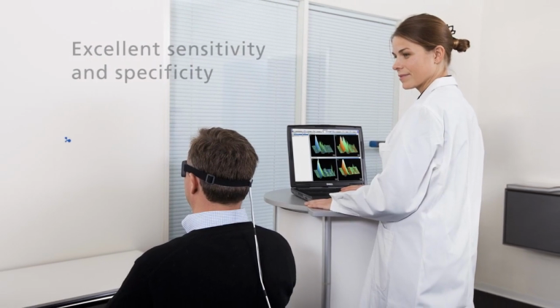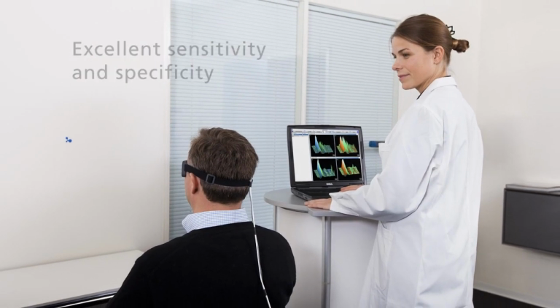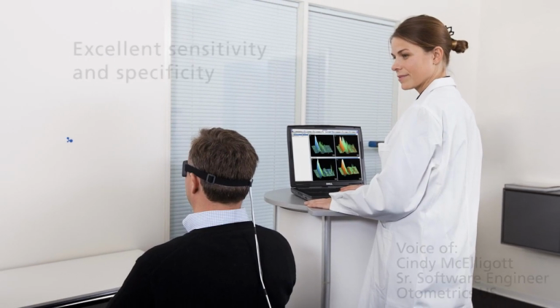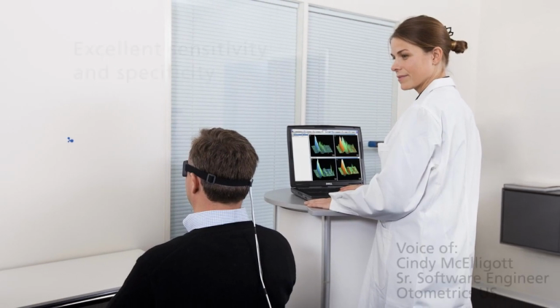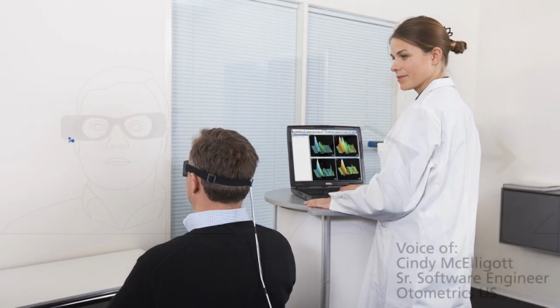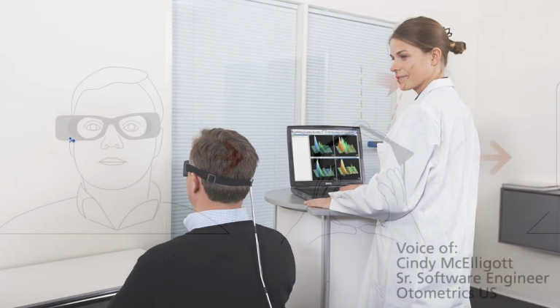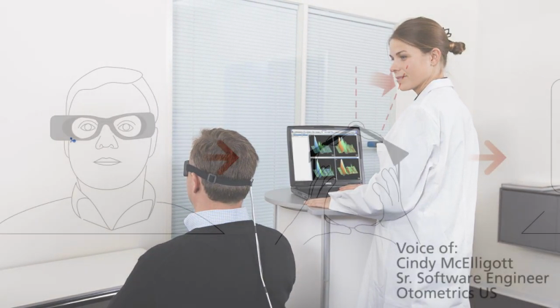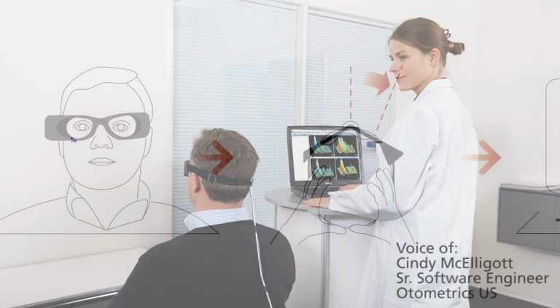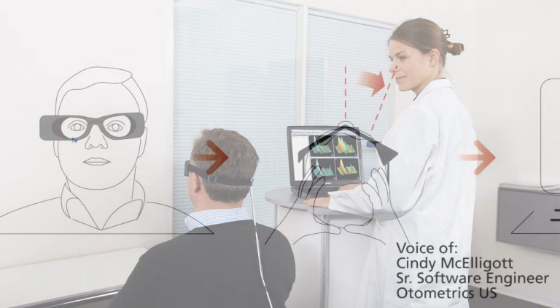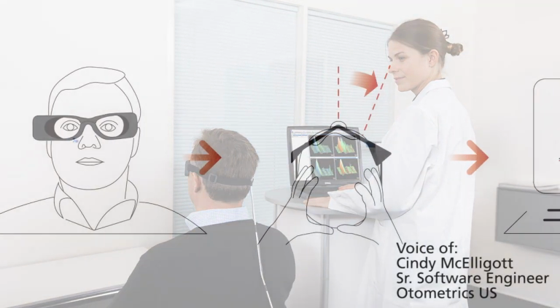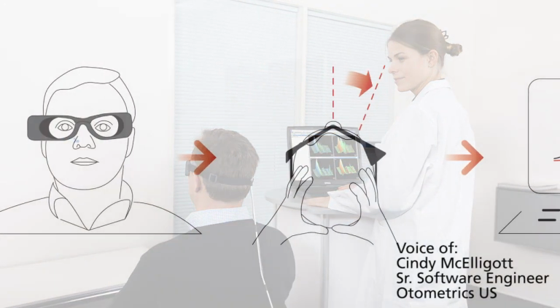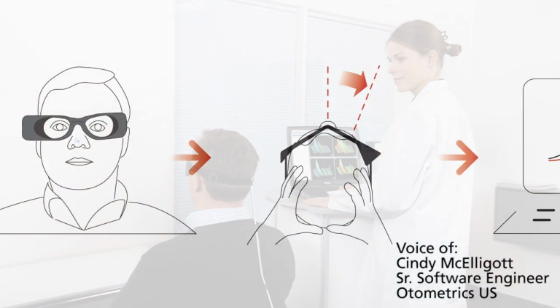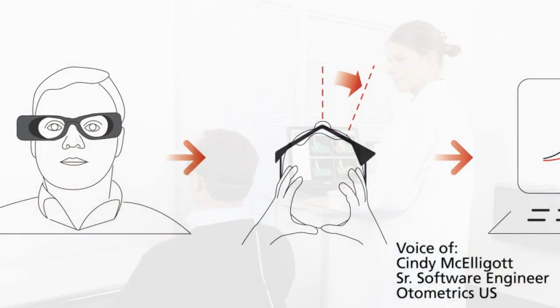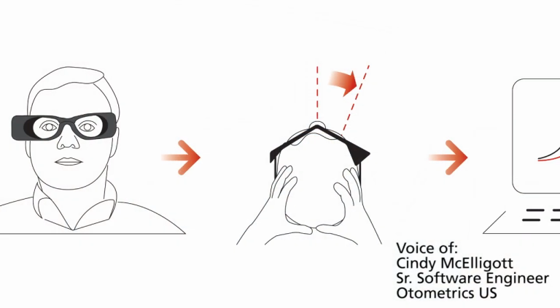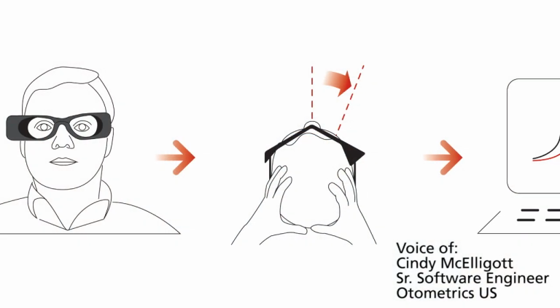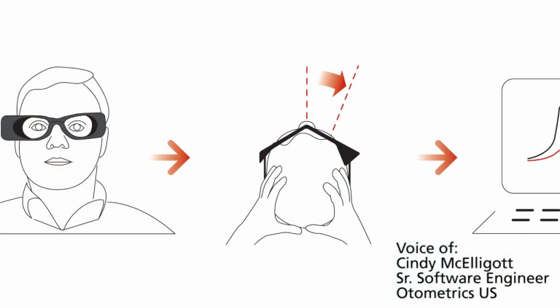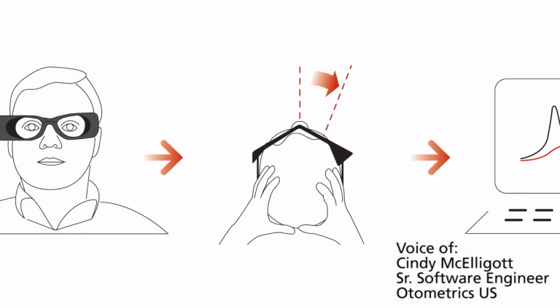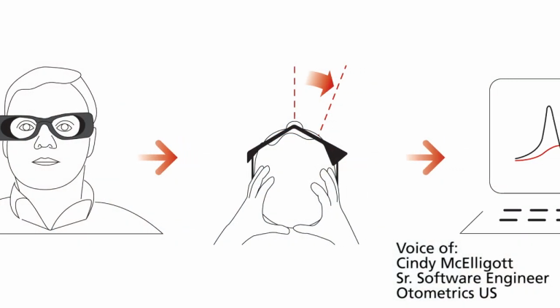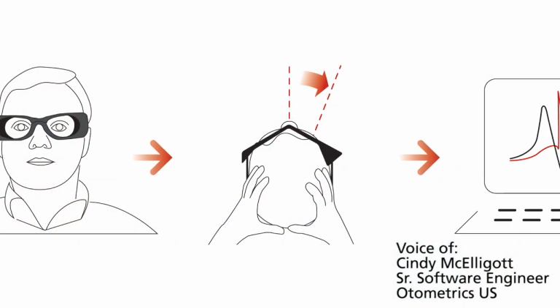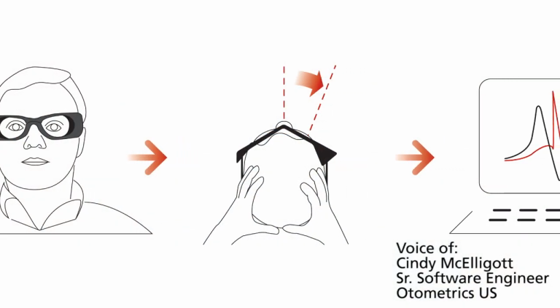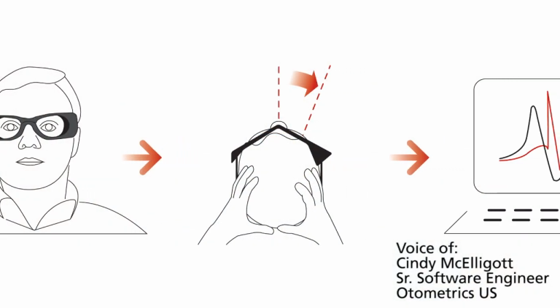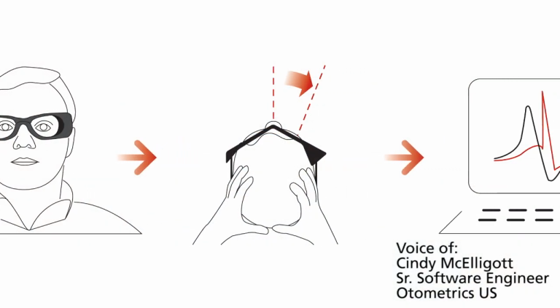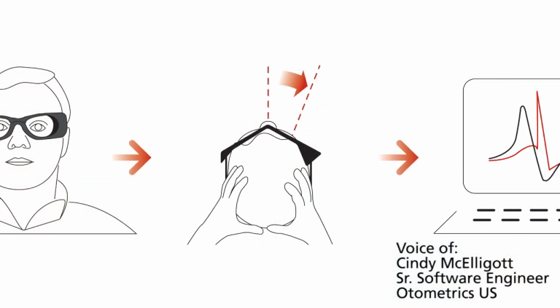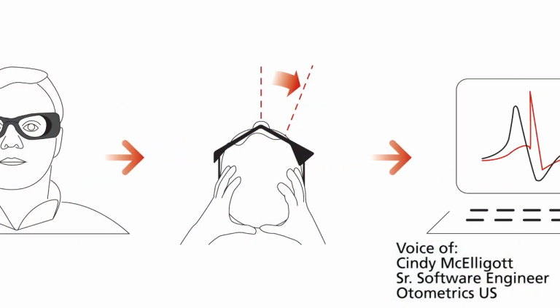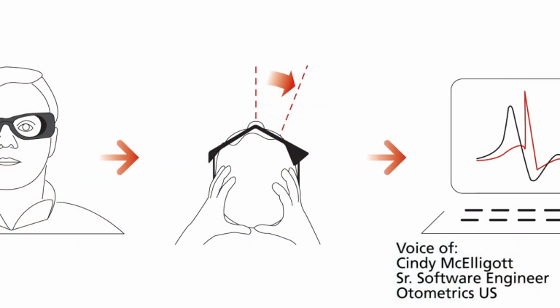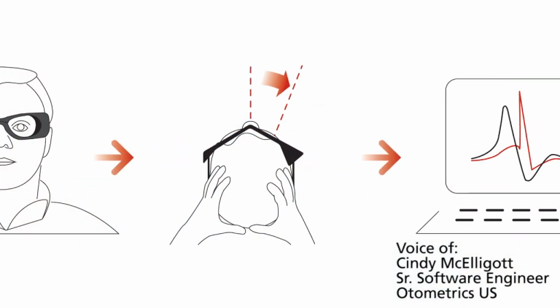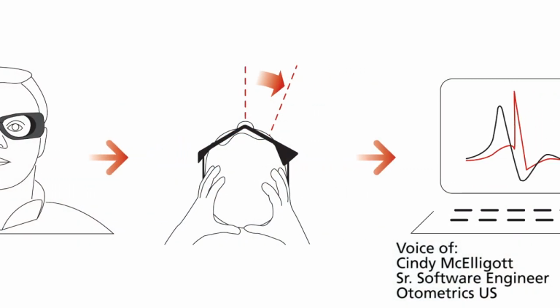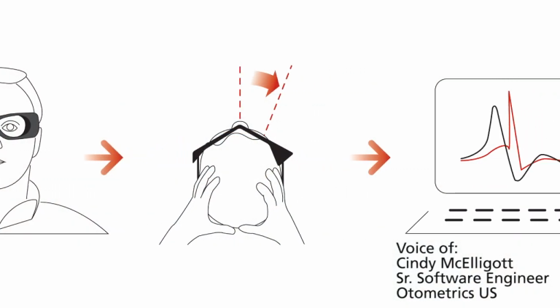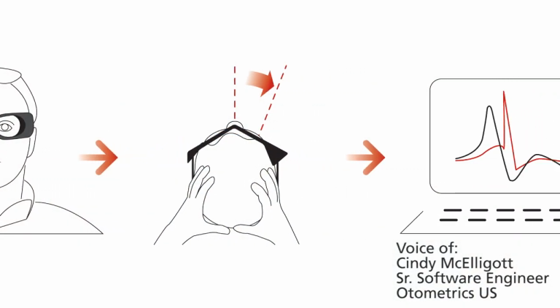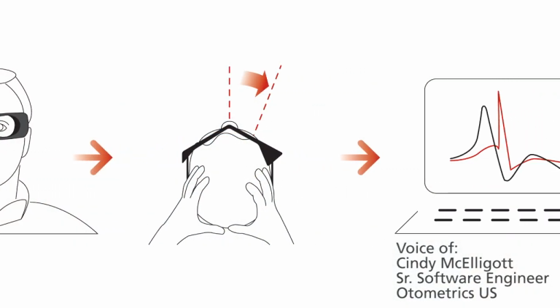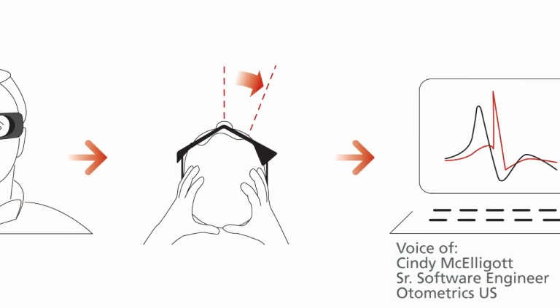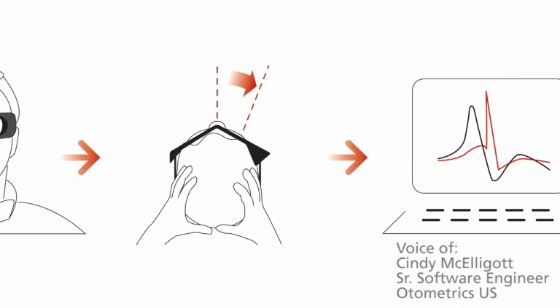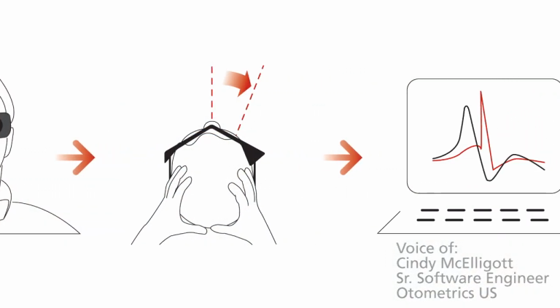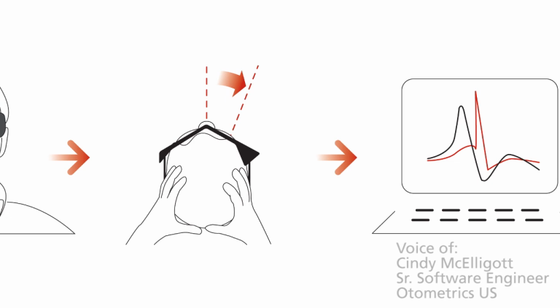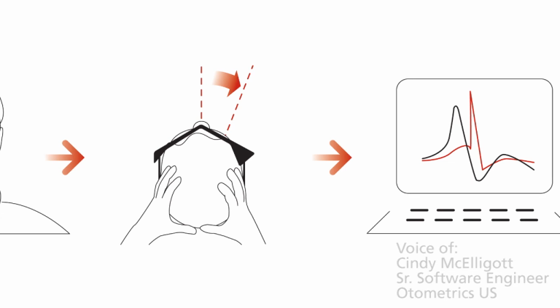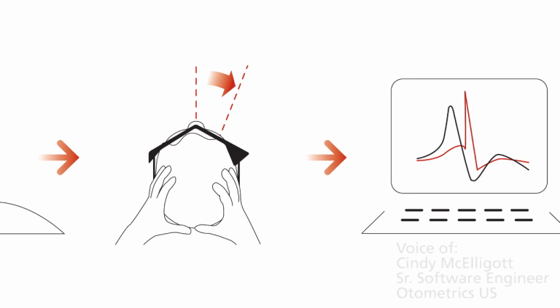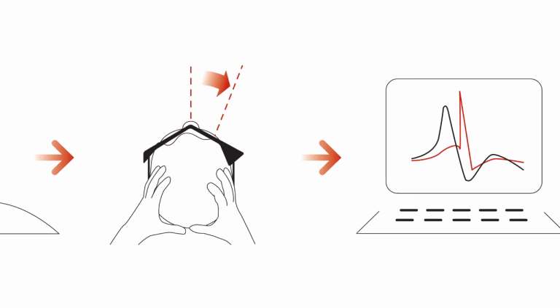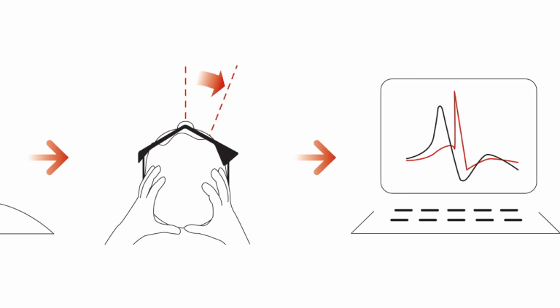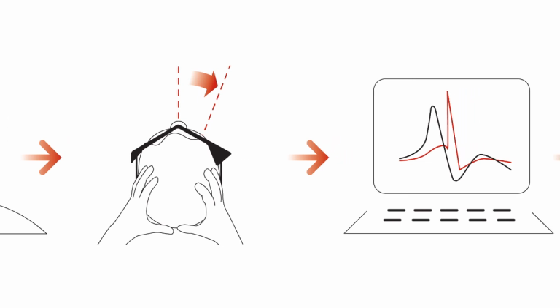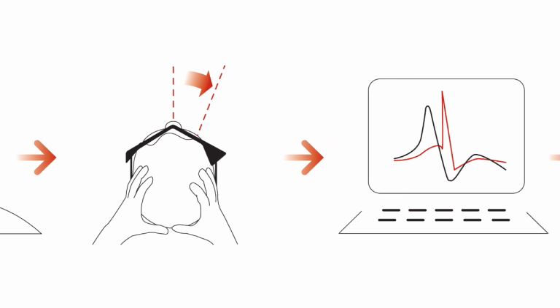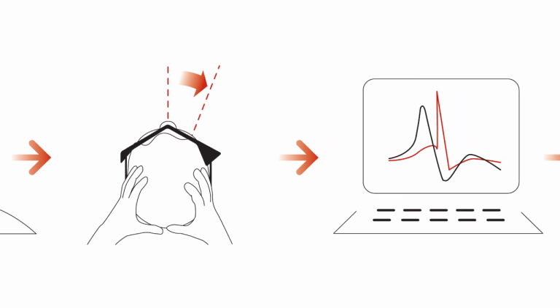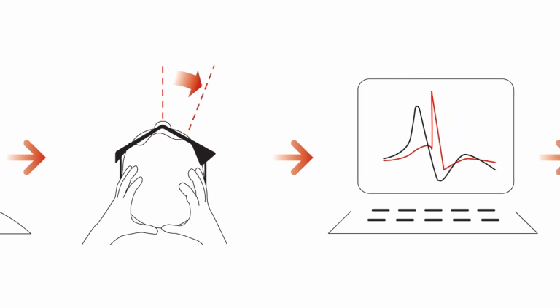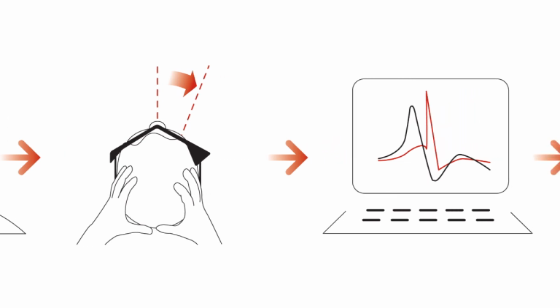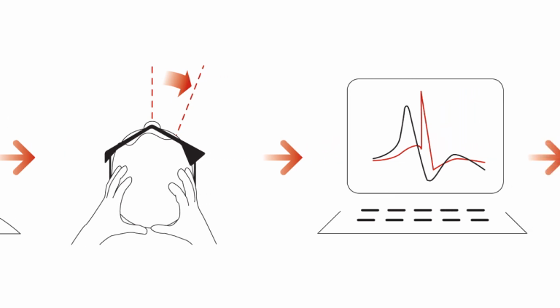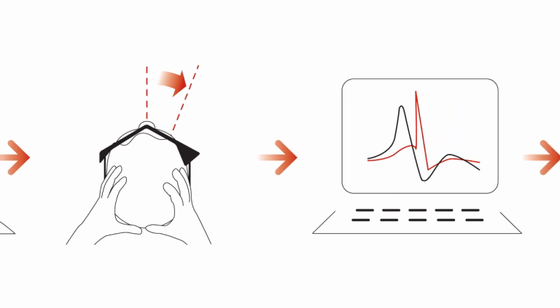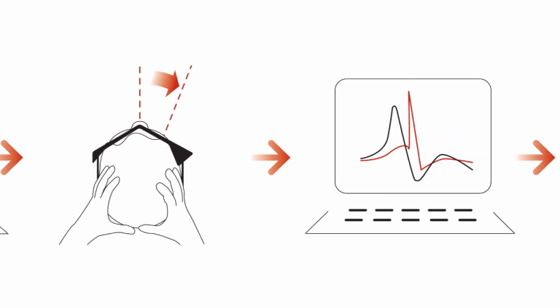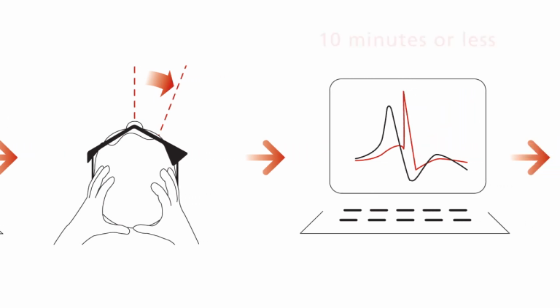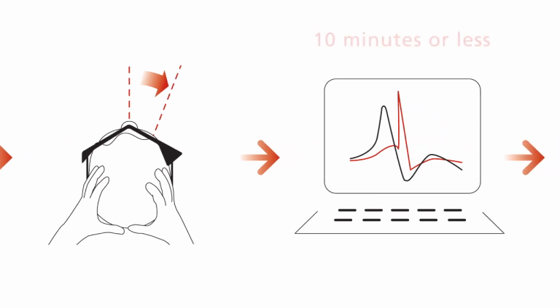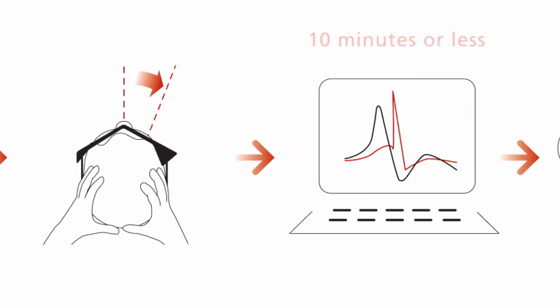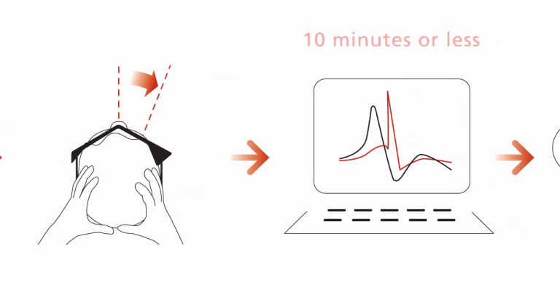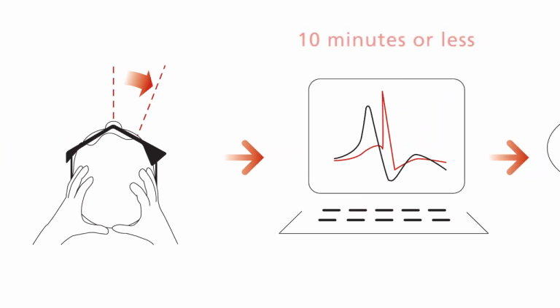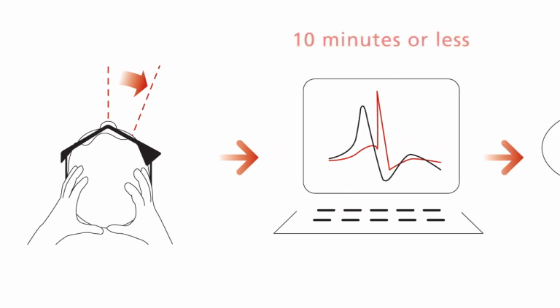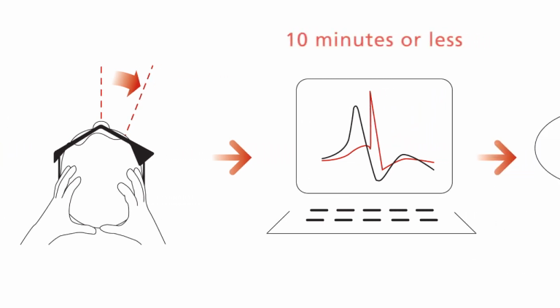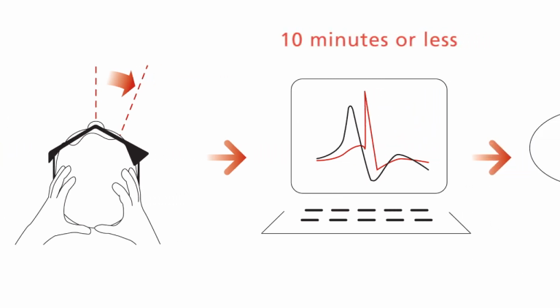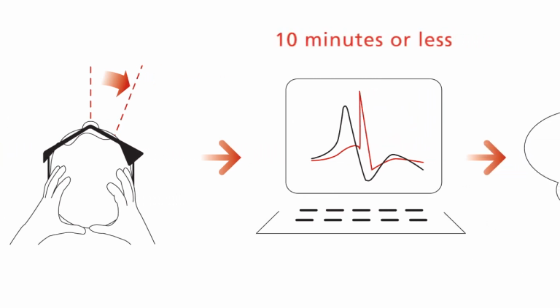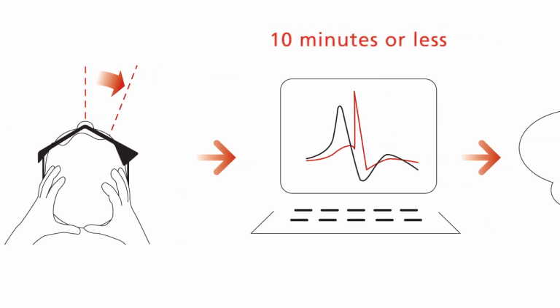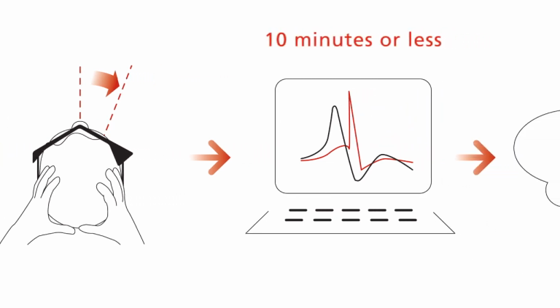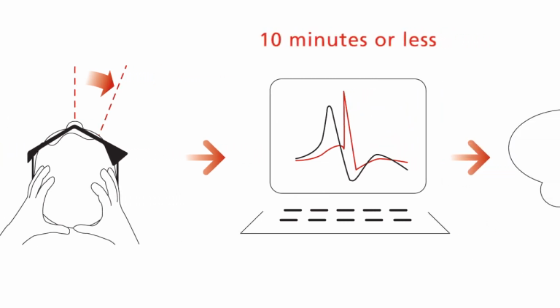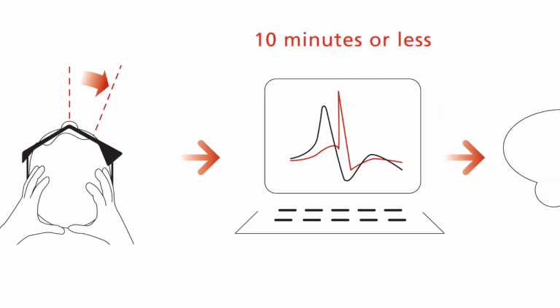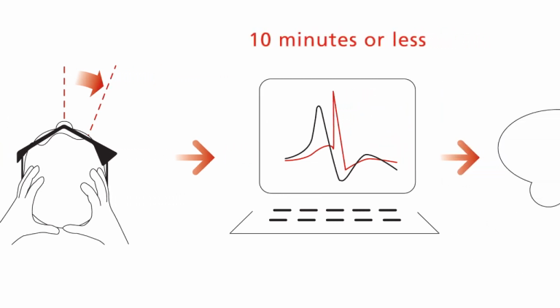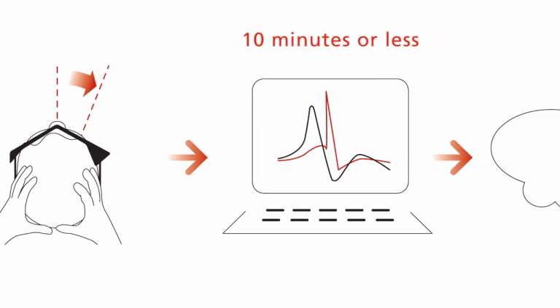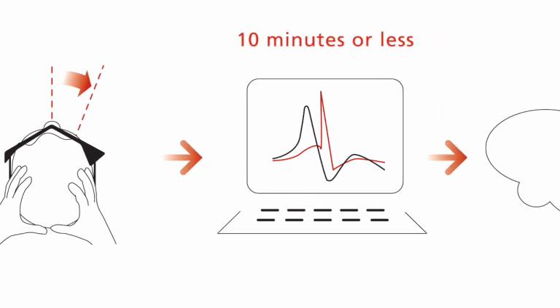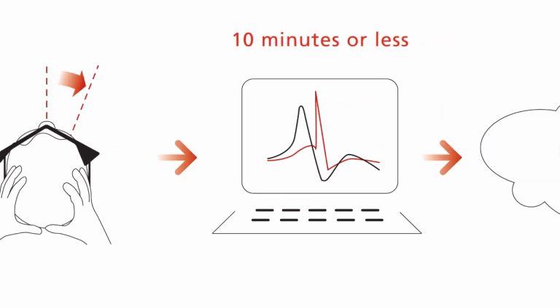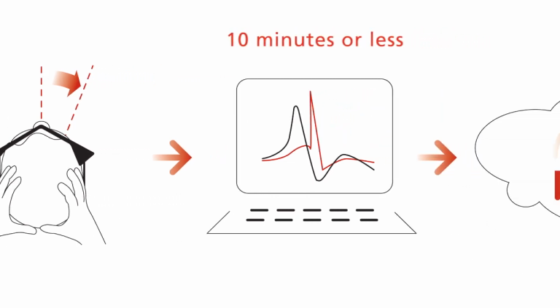You can do the whole process of calibrating the patient, running the test, analyzing the data, and creating the report in 10 minutes or less.